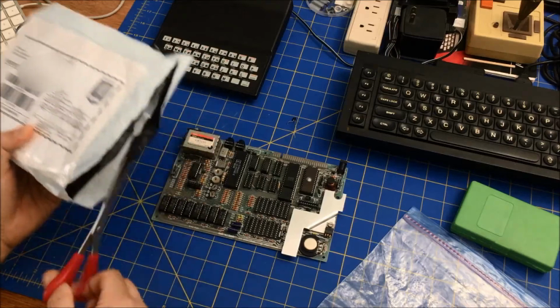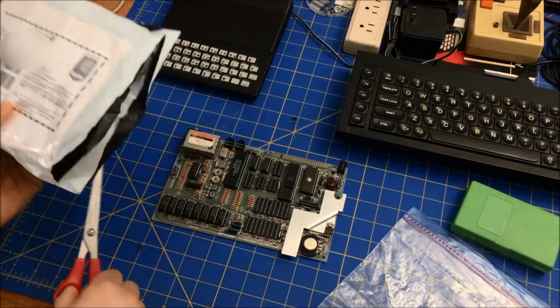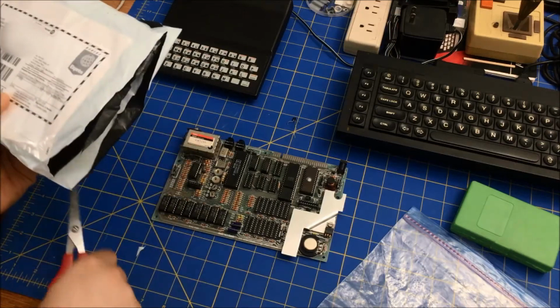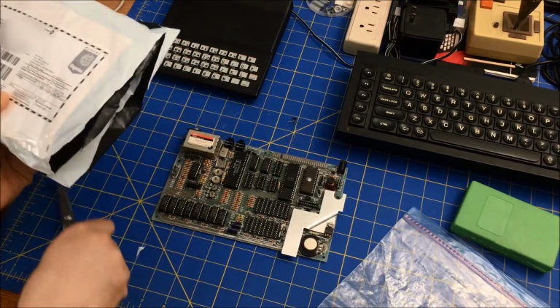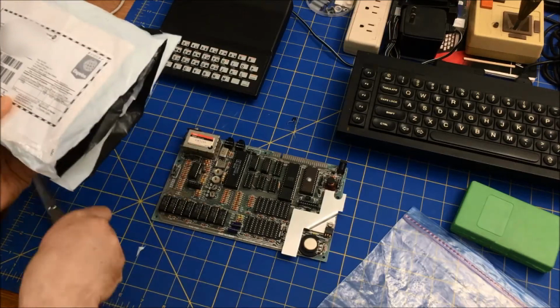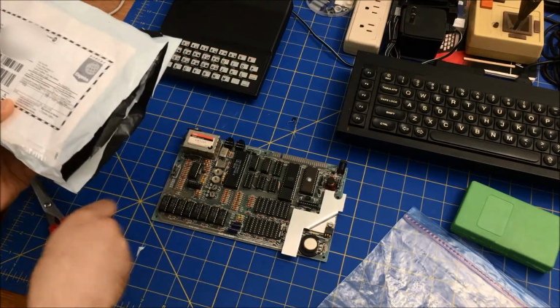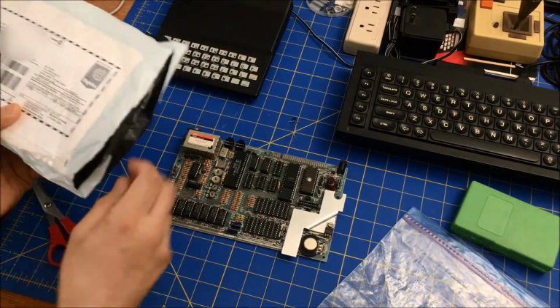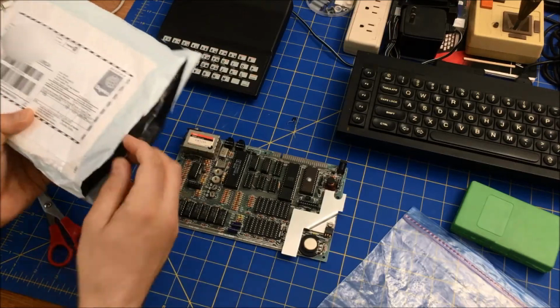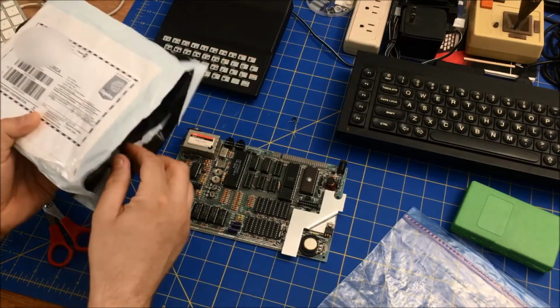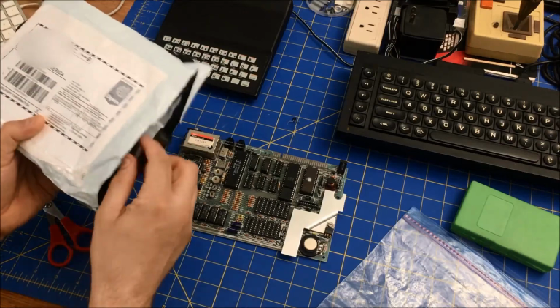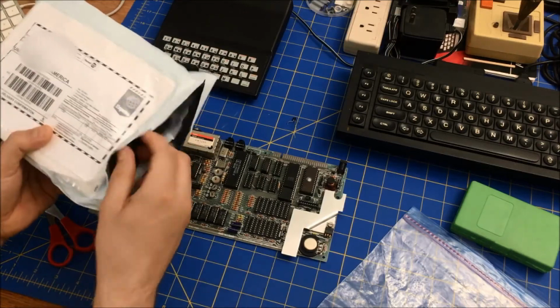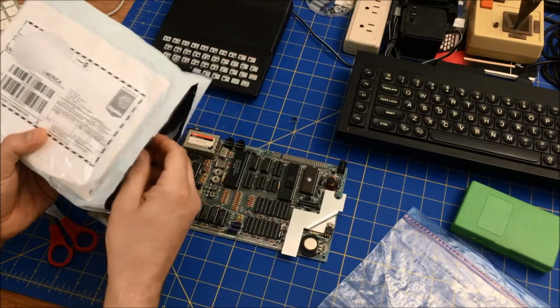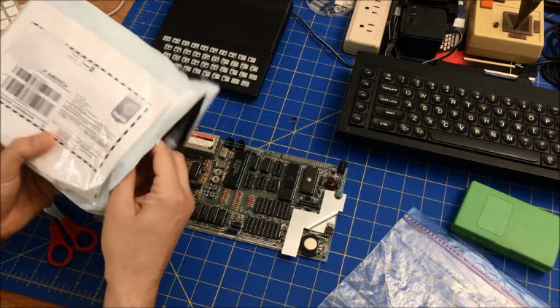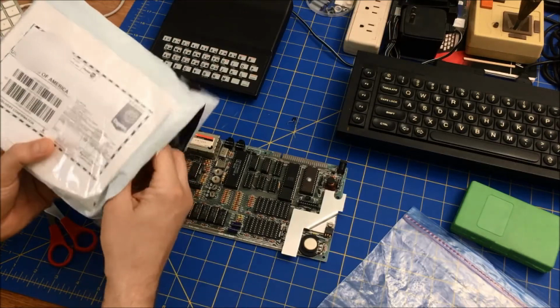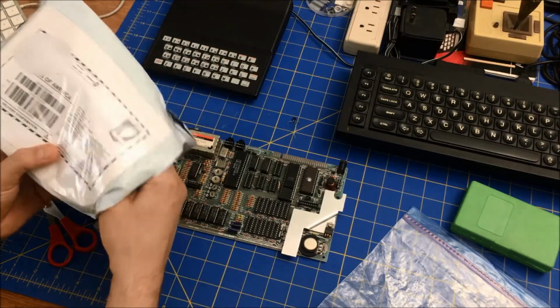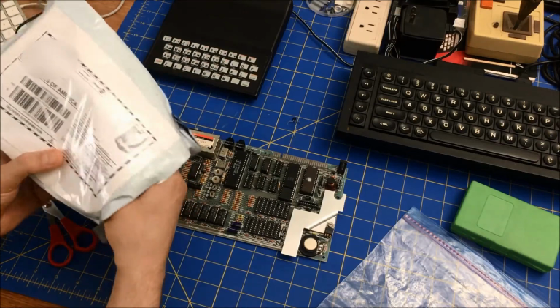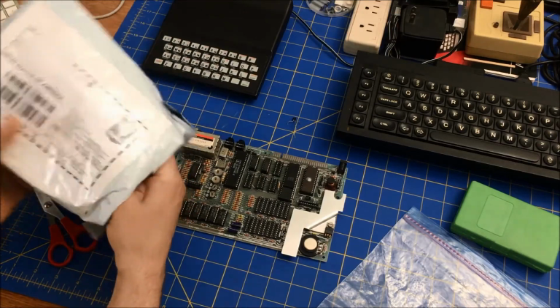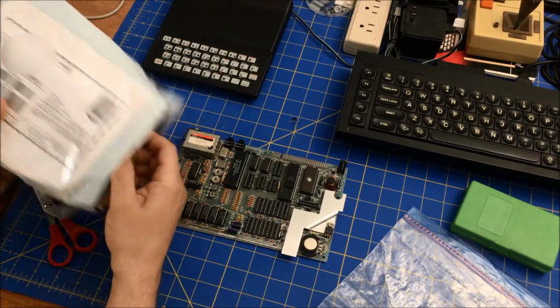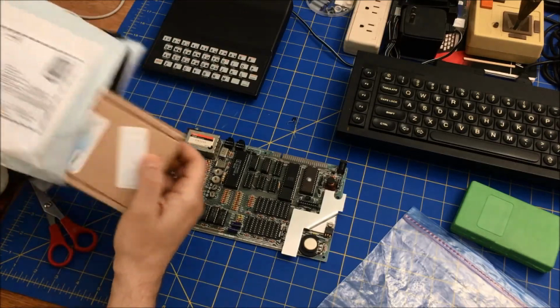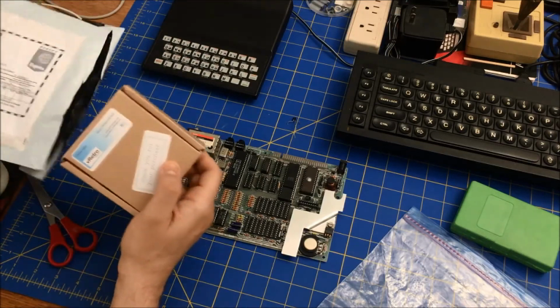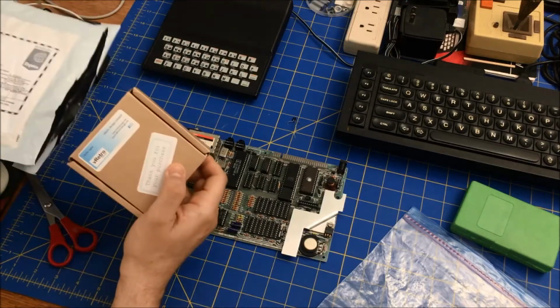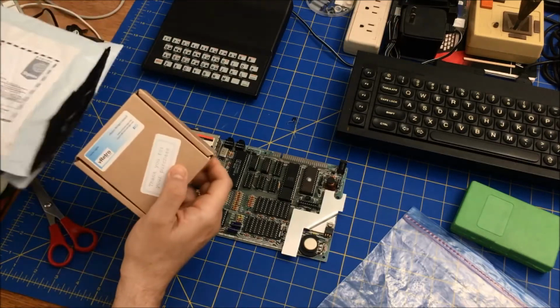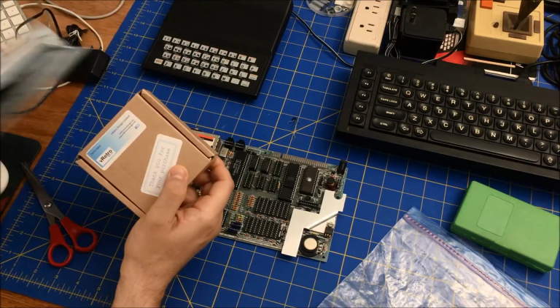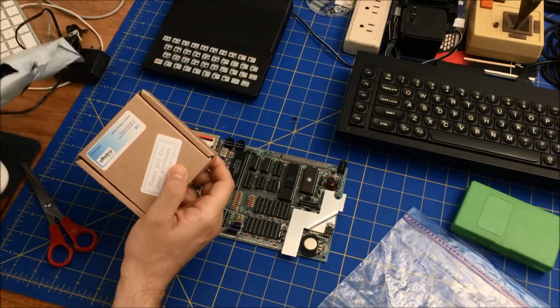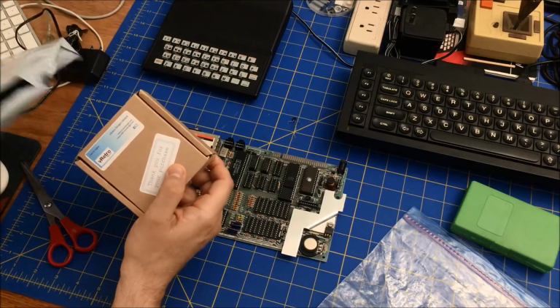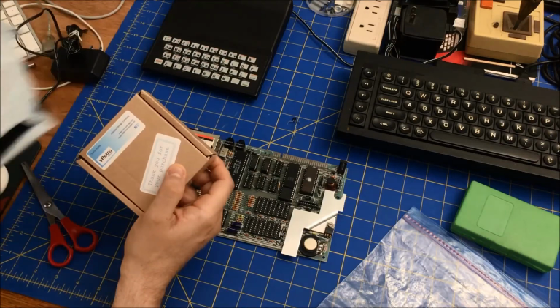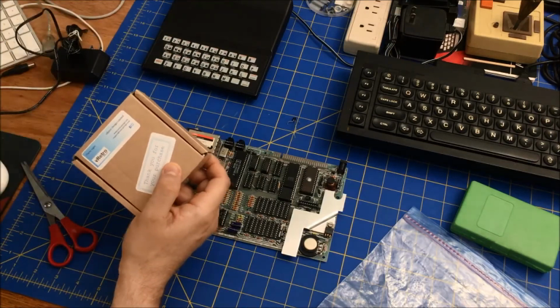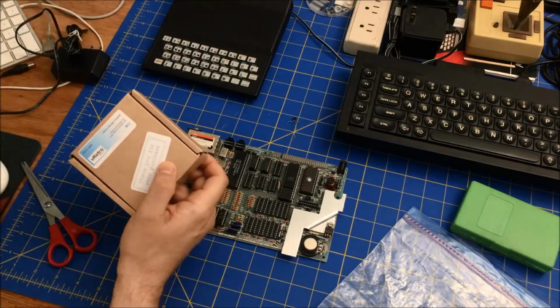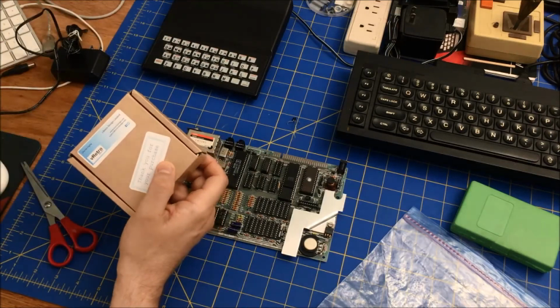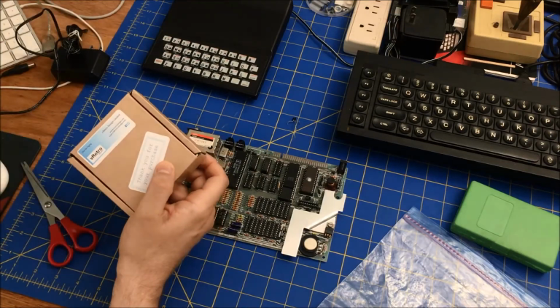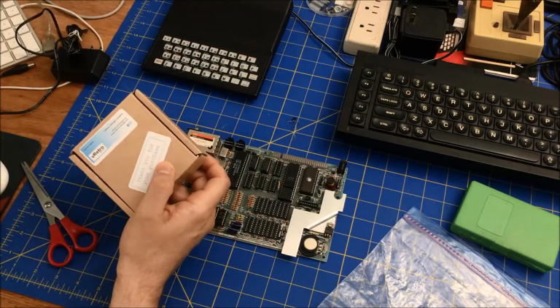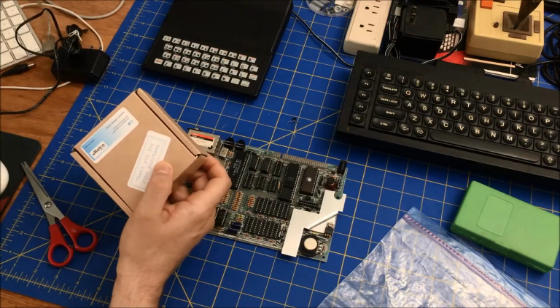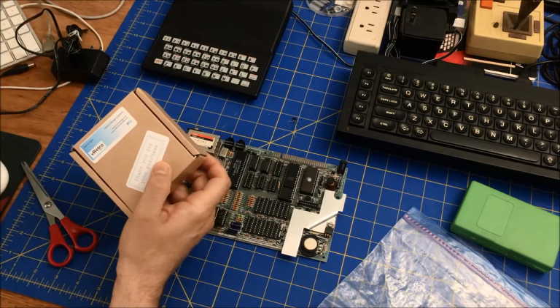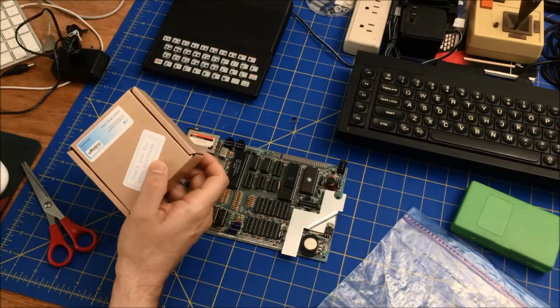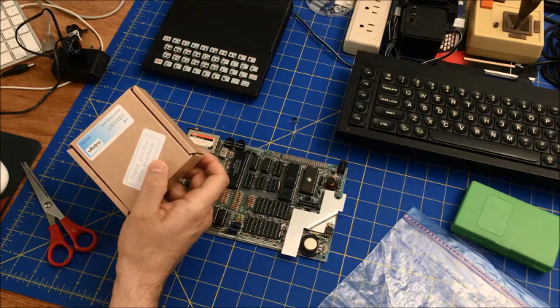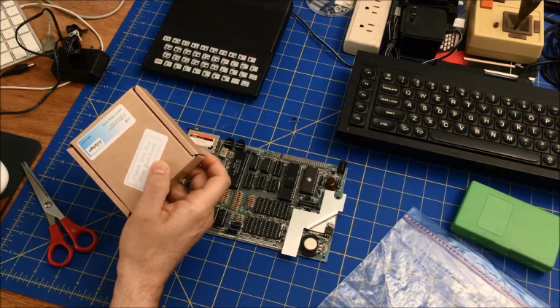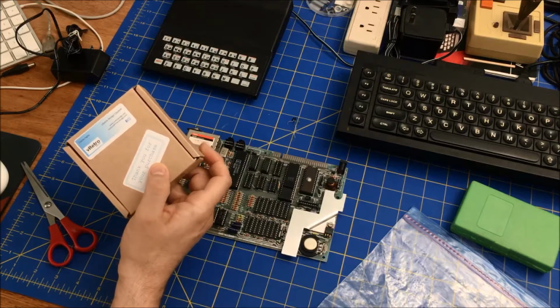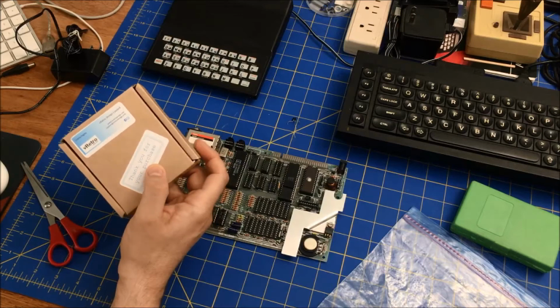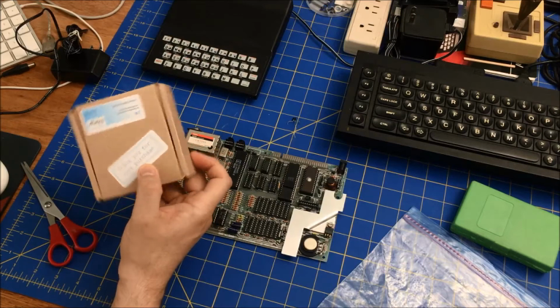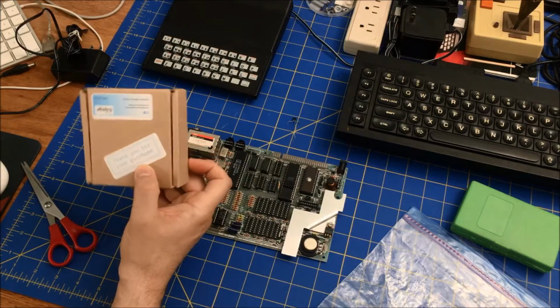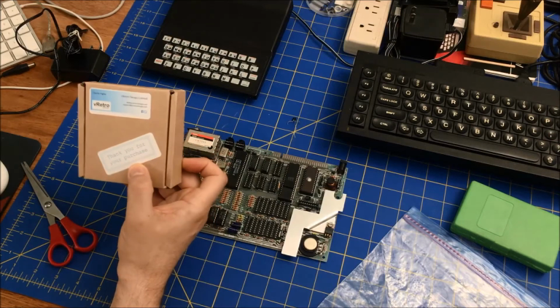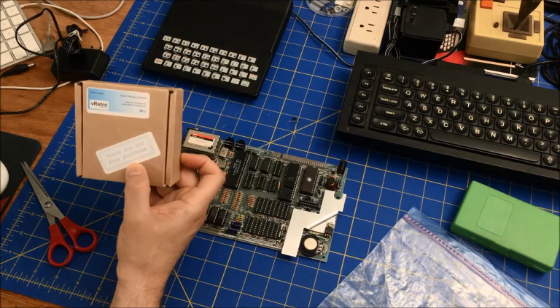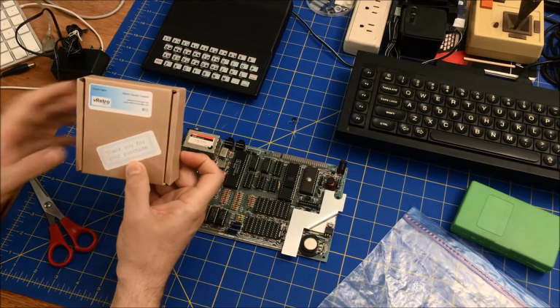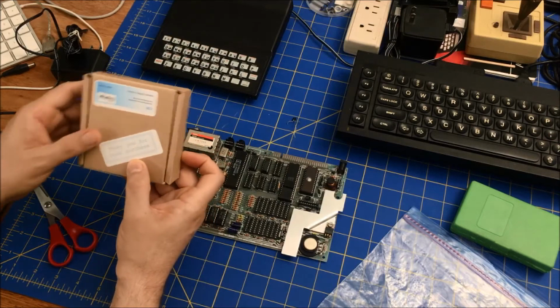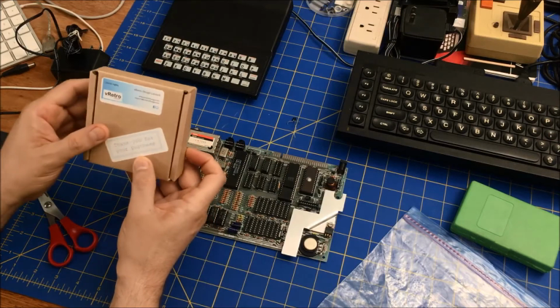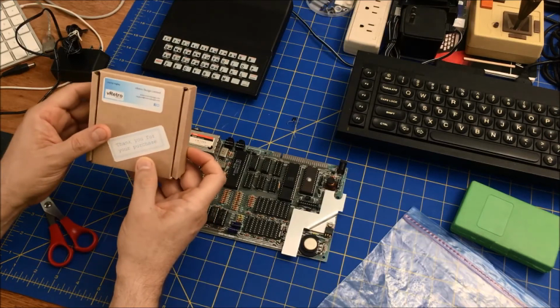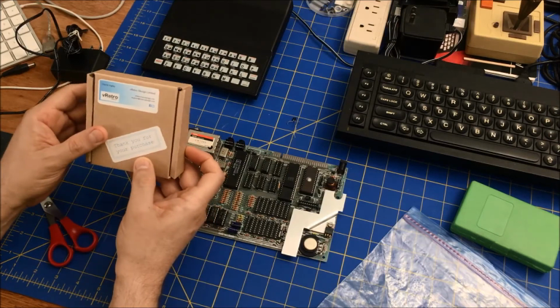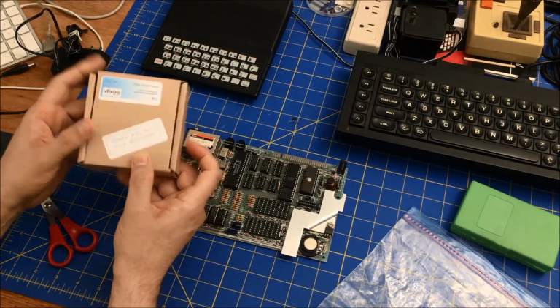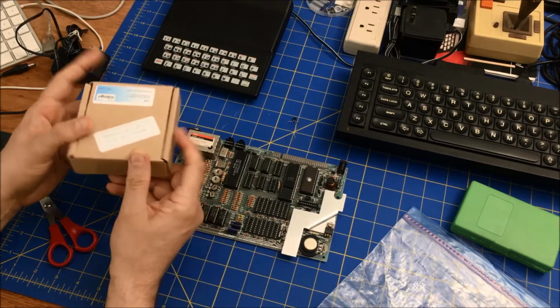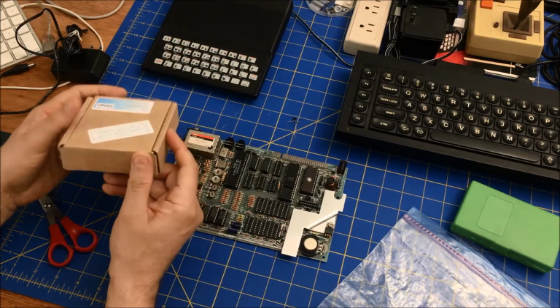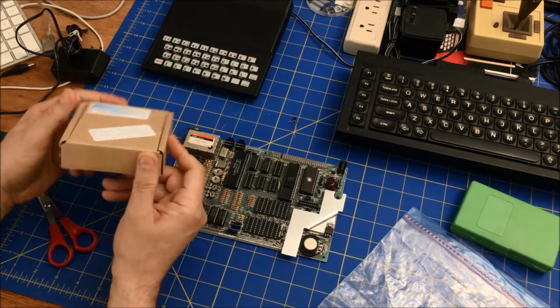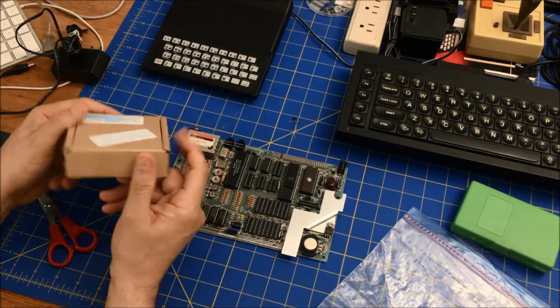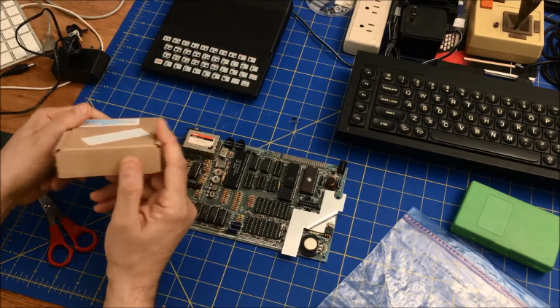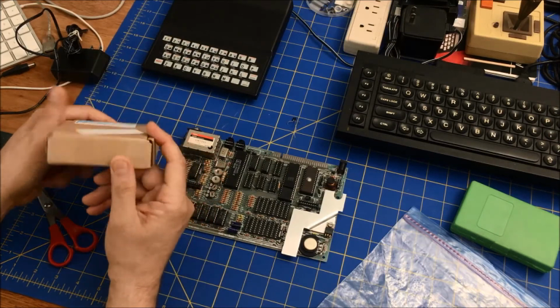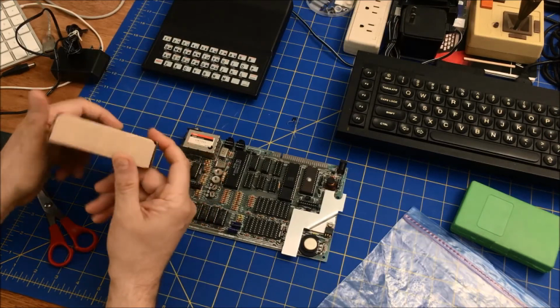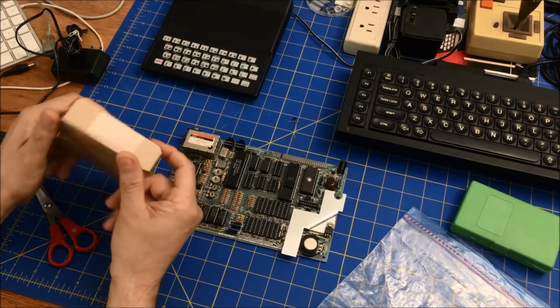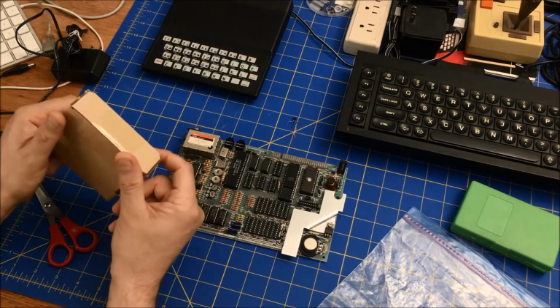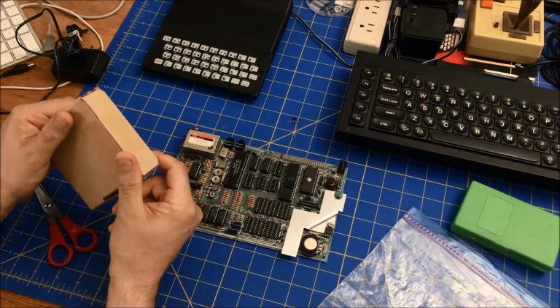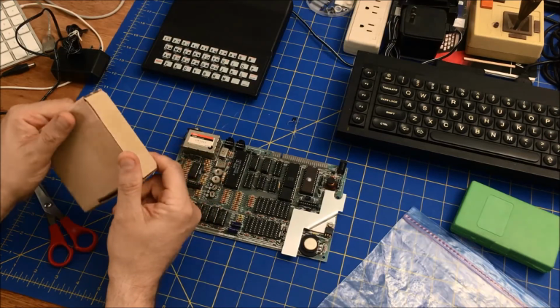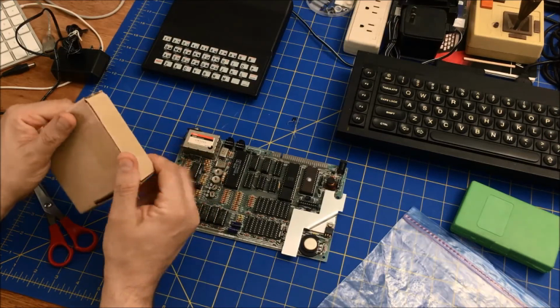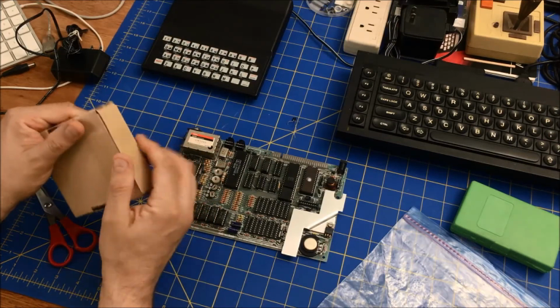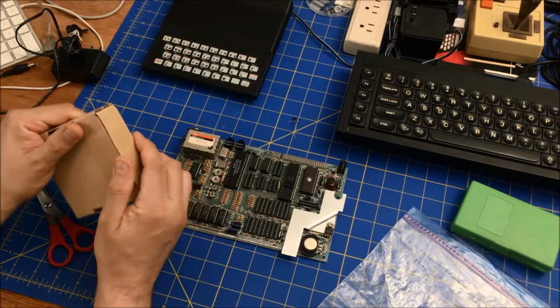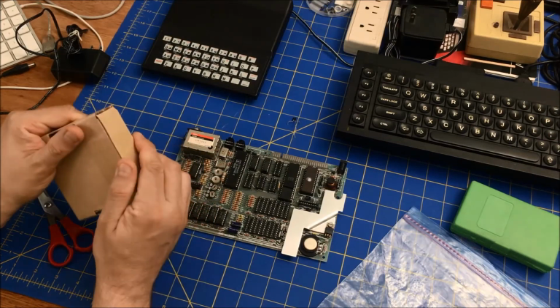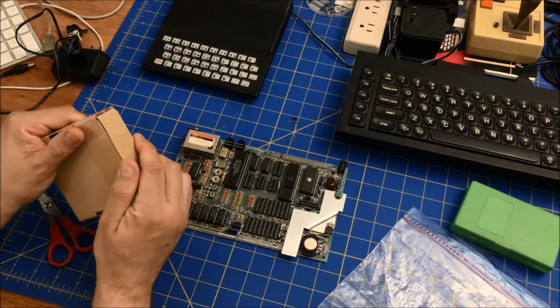Here we go. Yeah, that's the V-Retro — that's who he is.